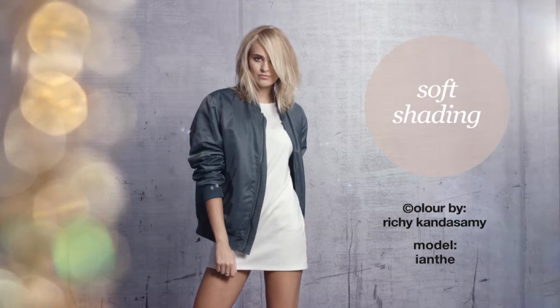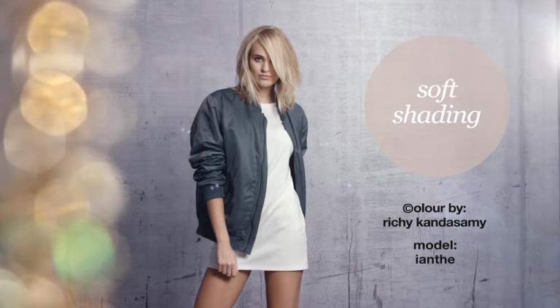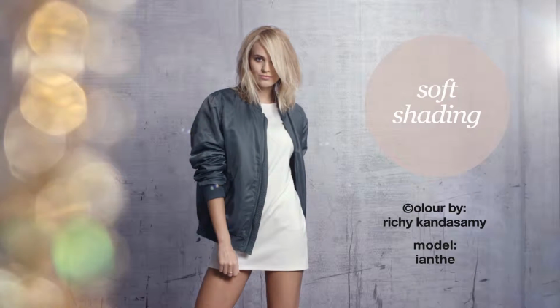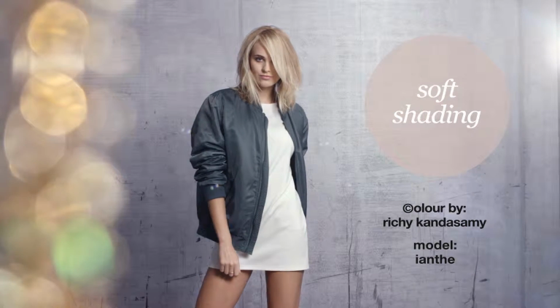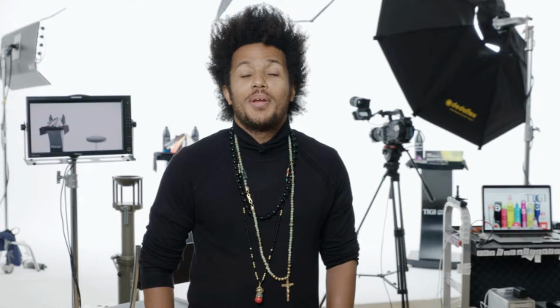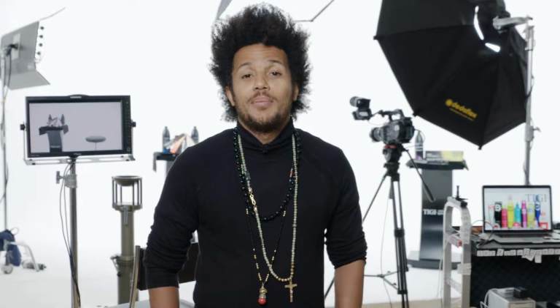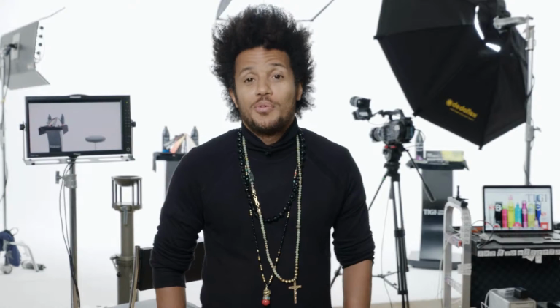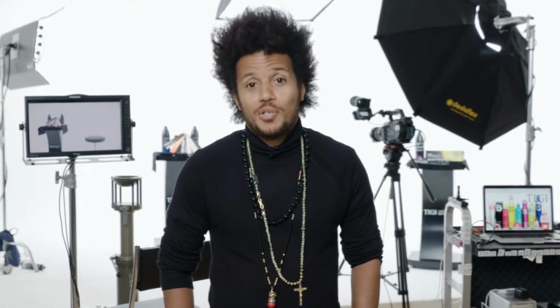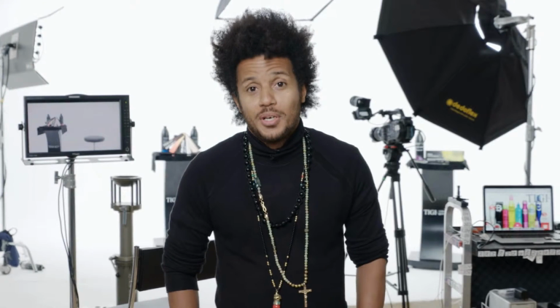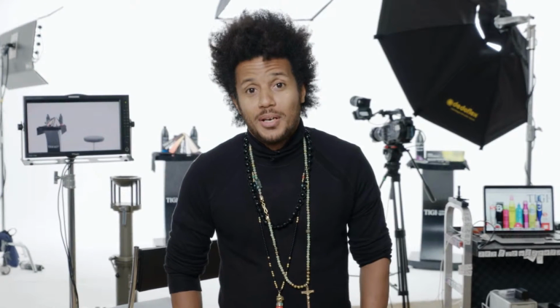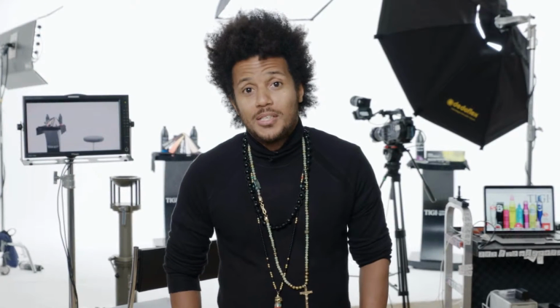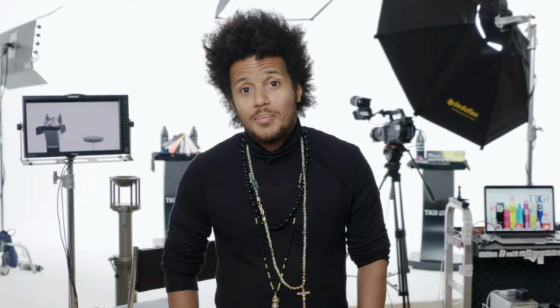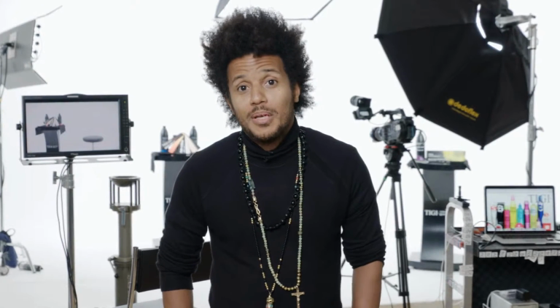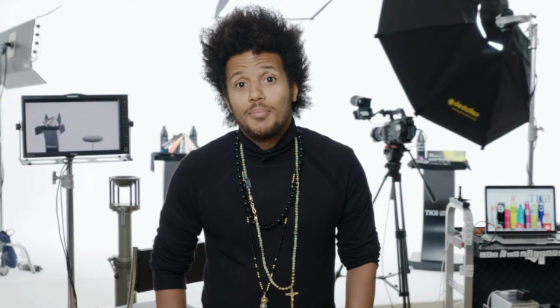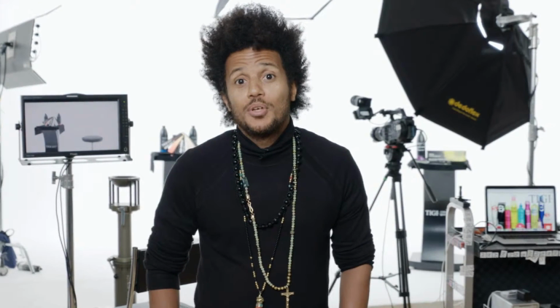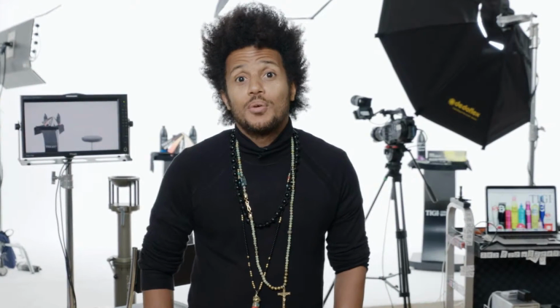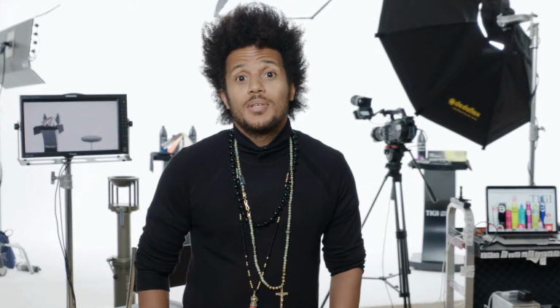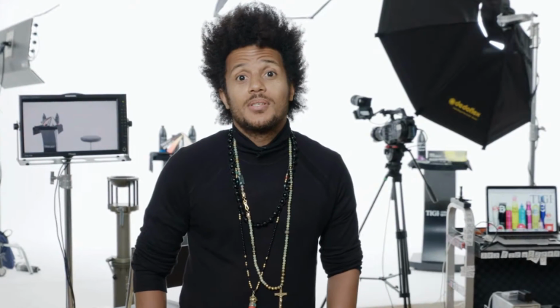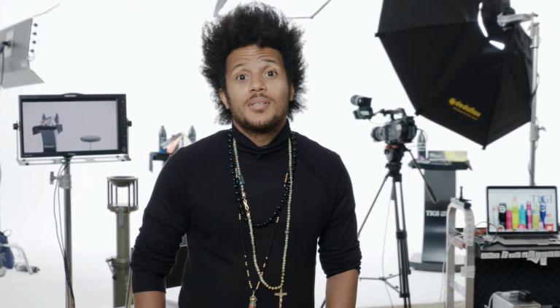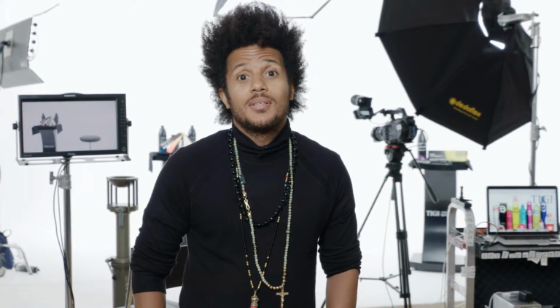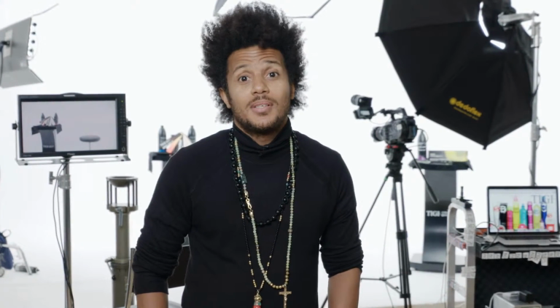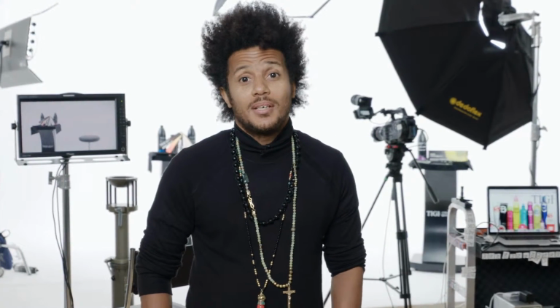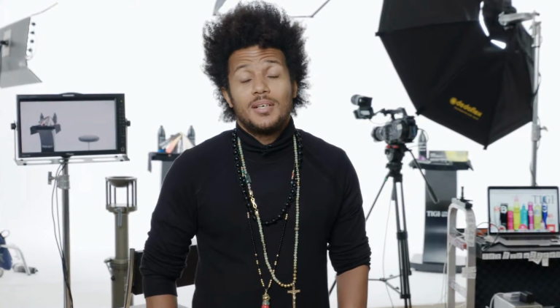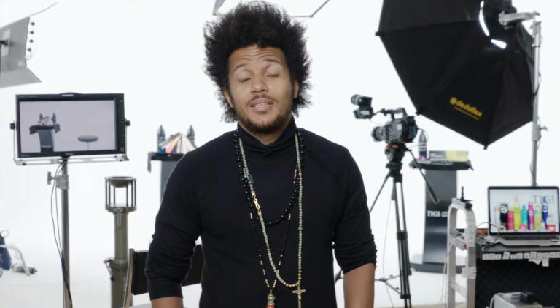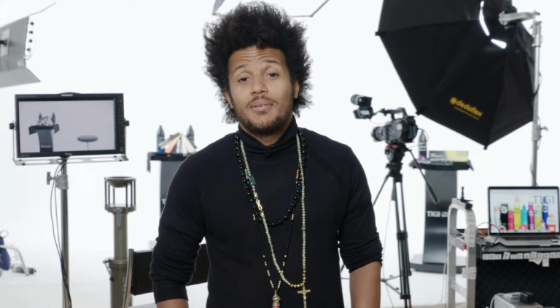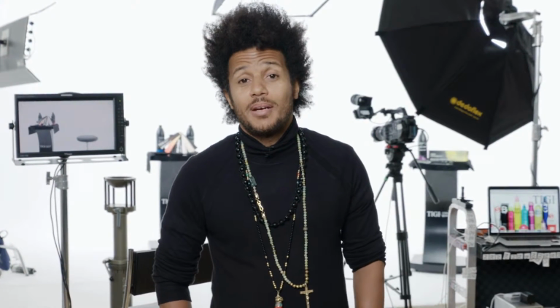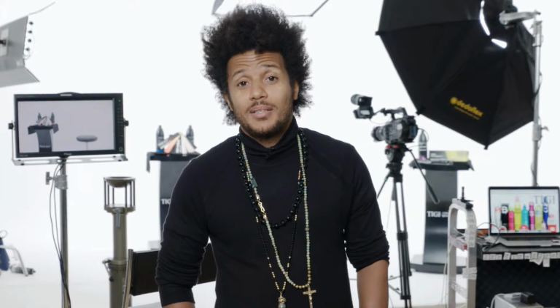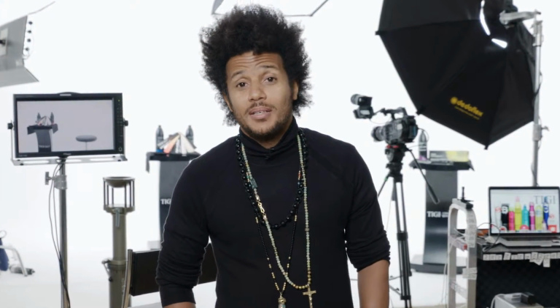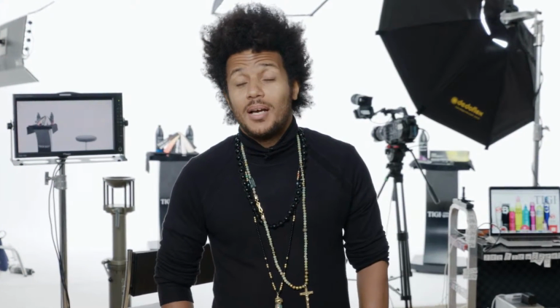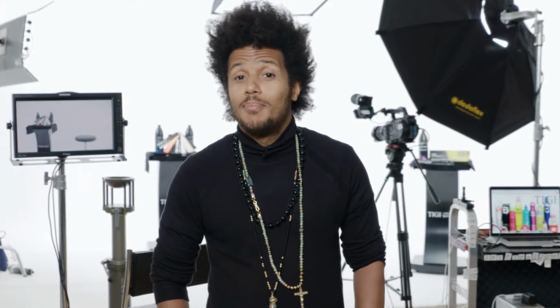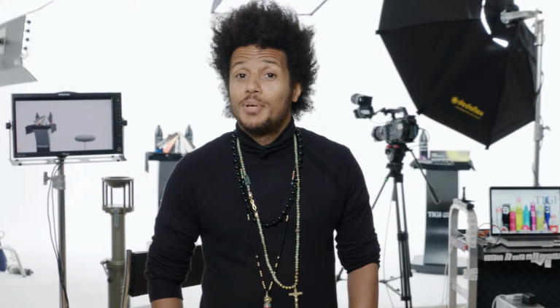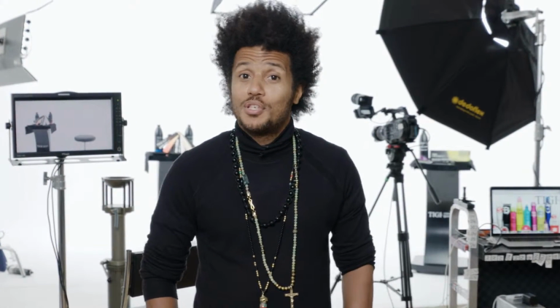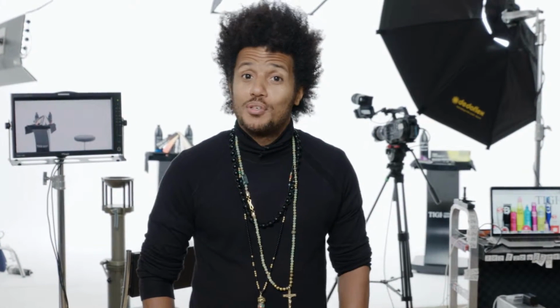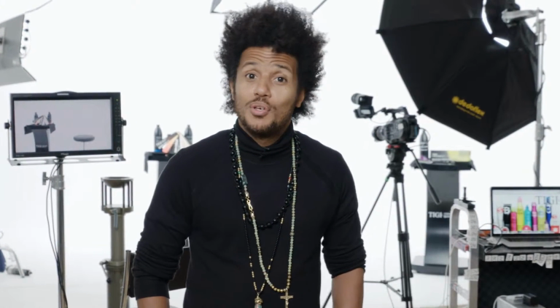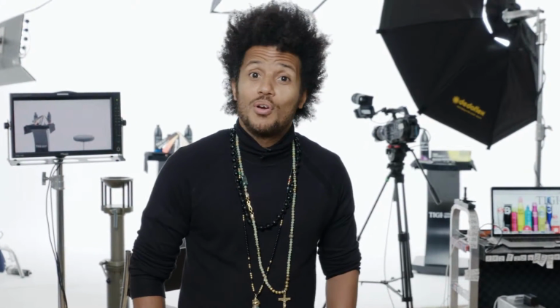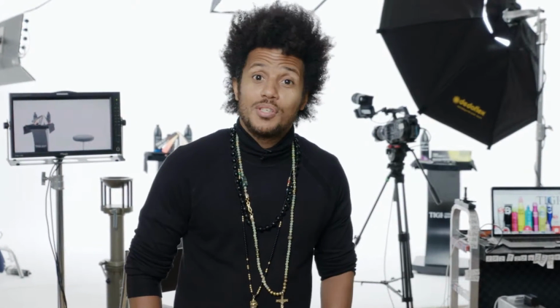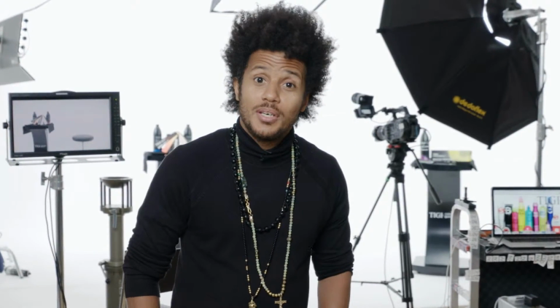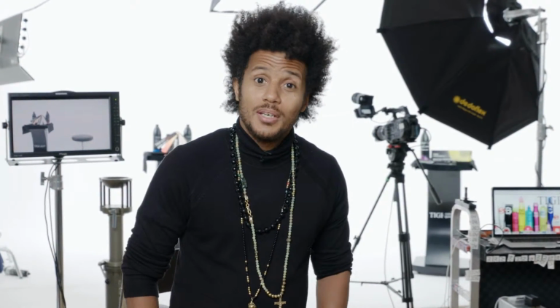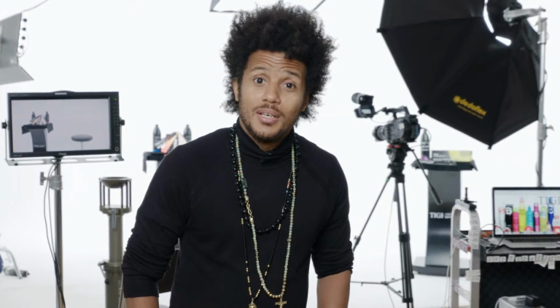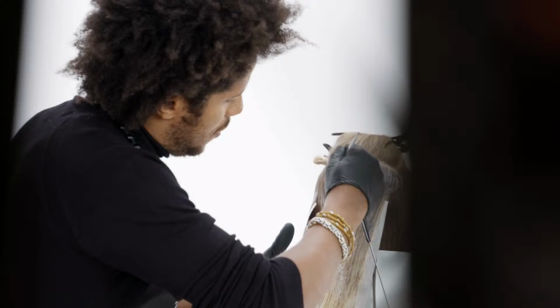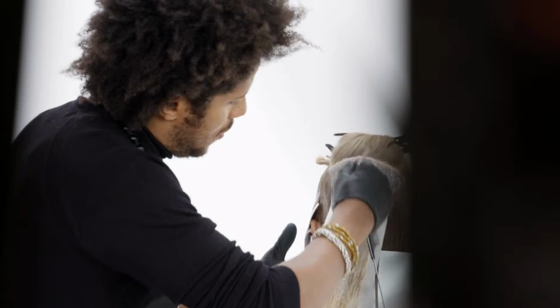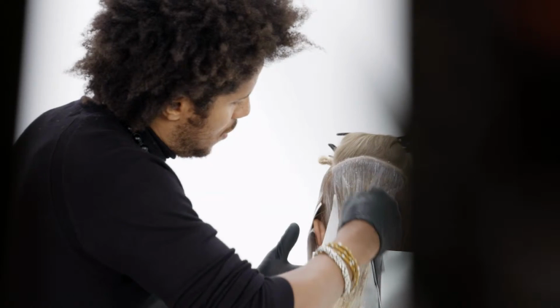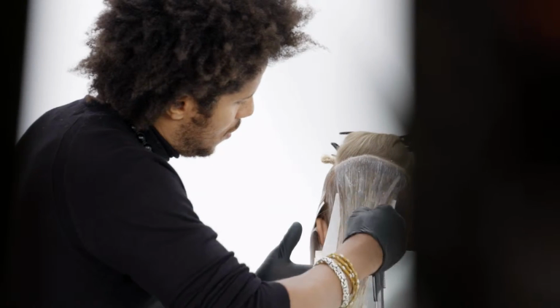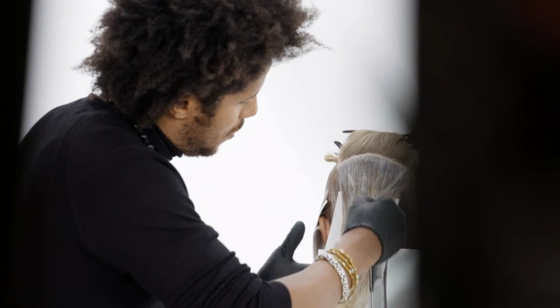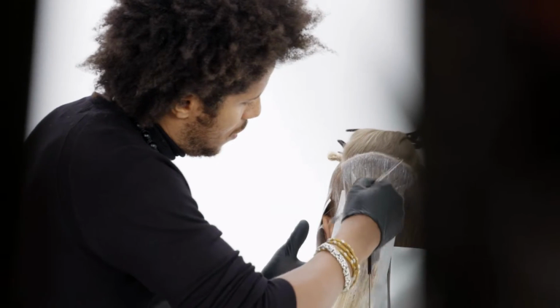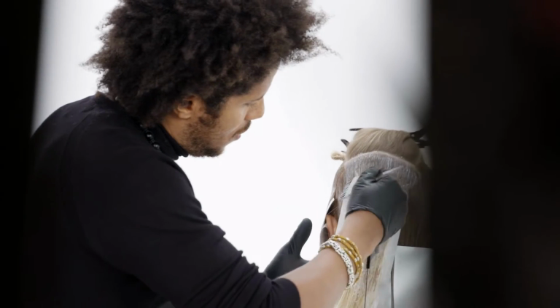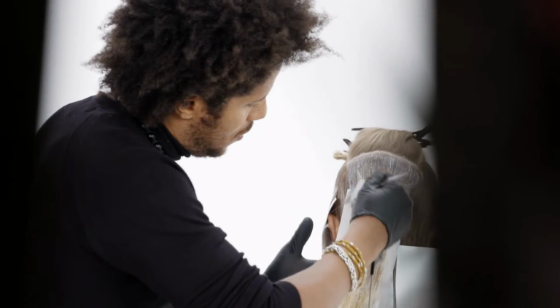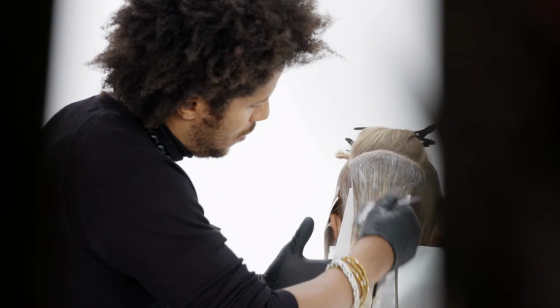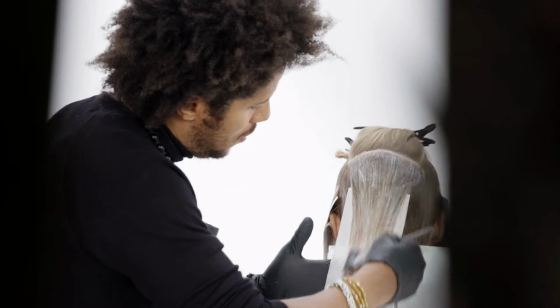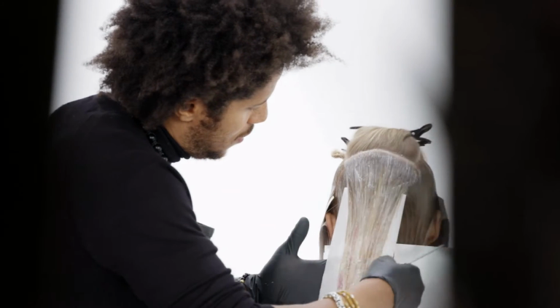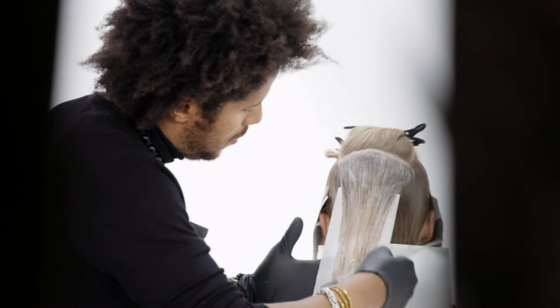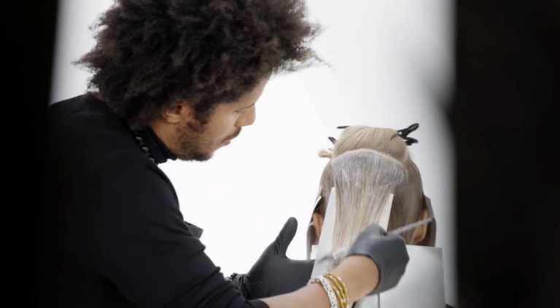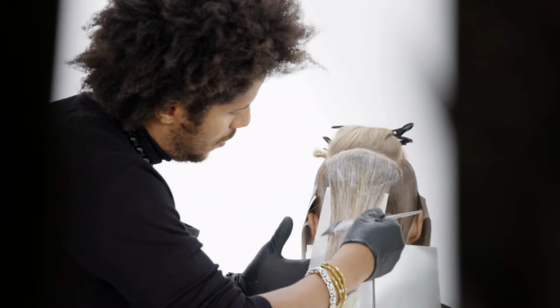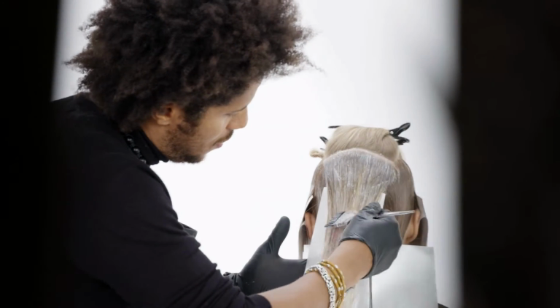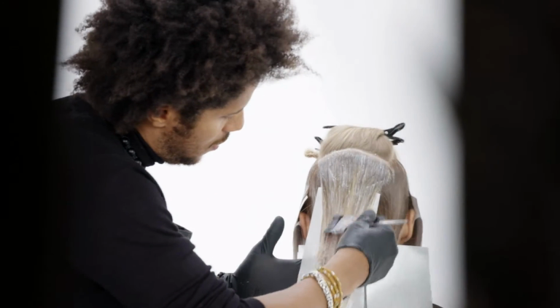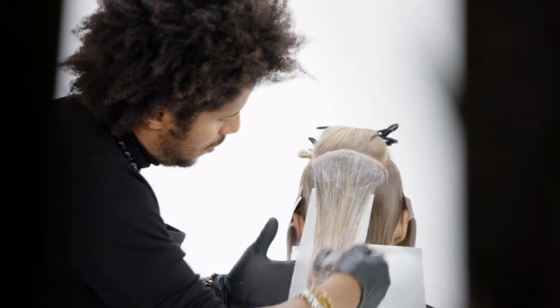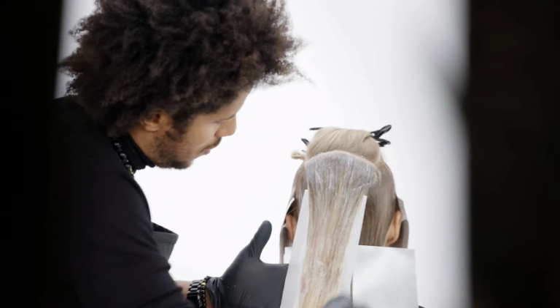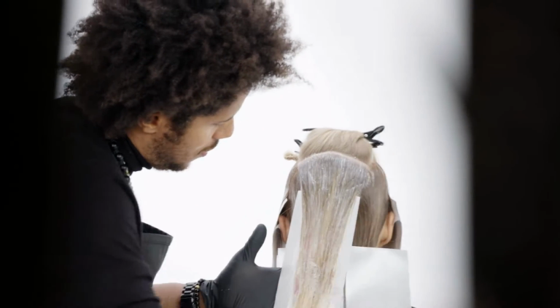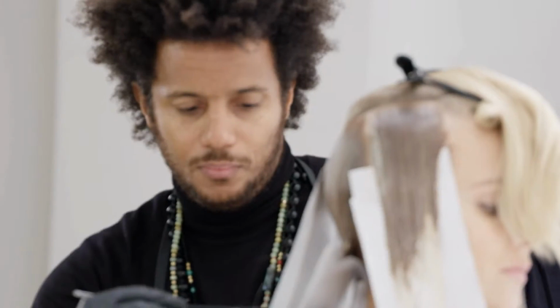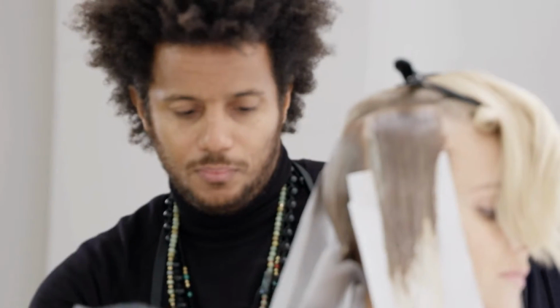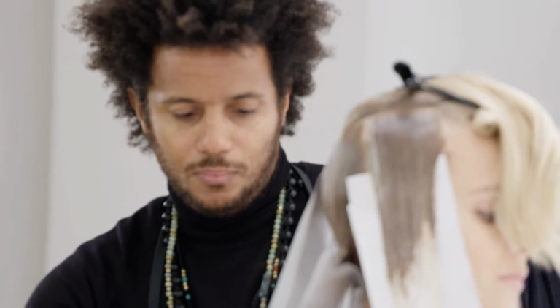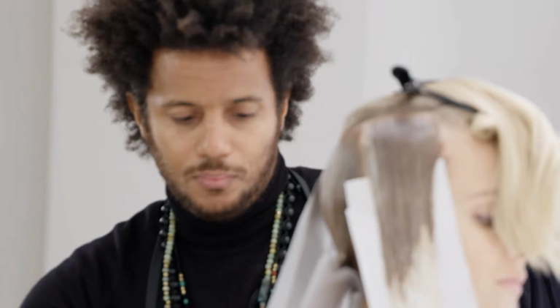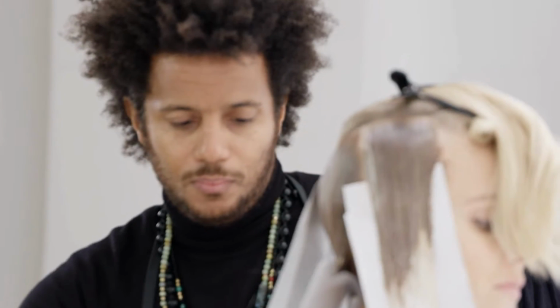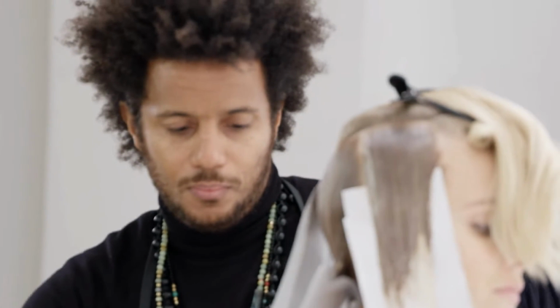Hi, my name is Richie Kandasamy. I'm the US Technical Director, based in New York City. Today we are shooting the custom collection 2016.